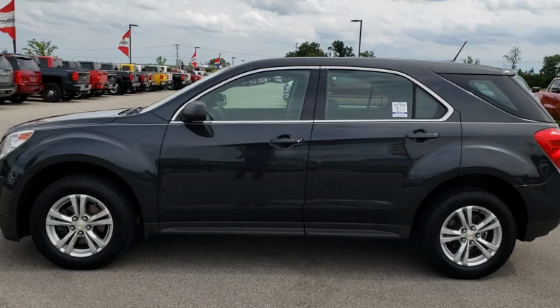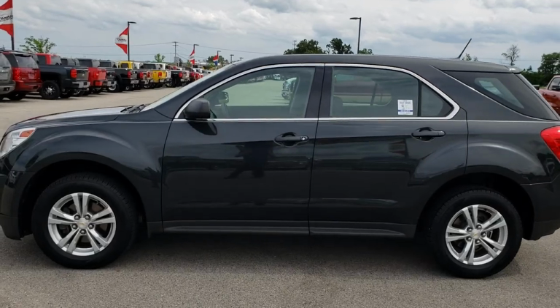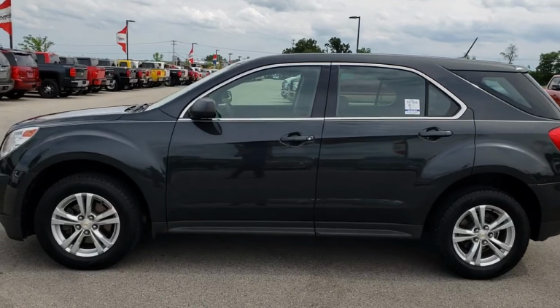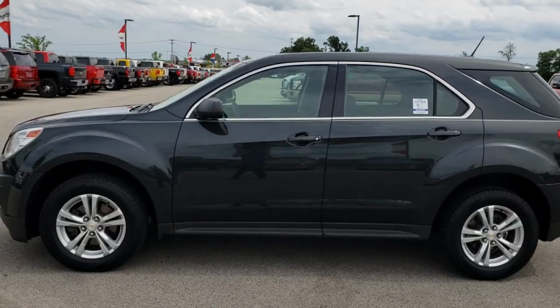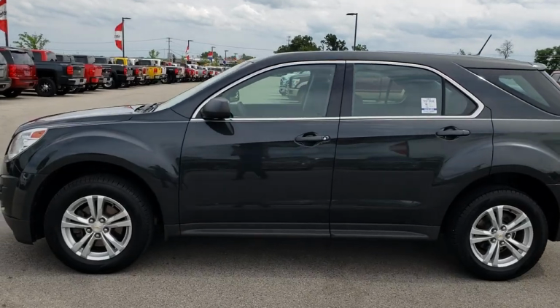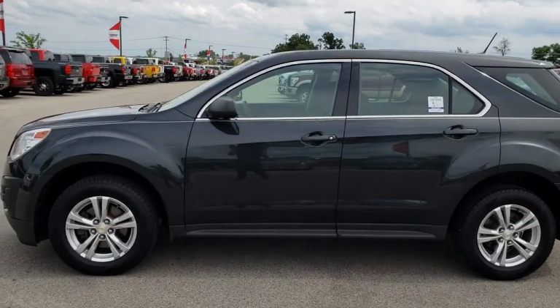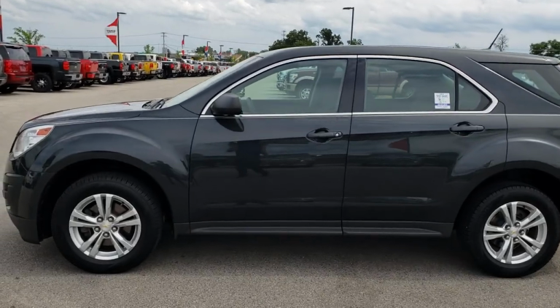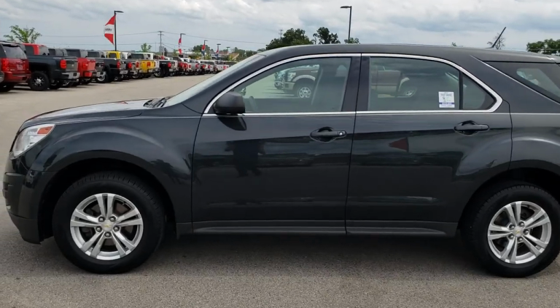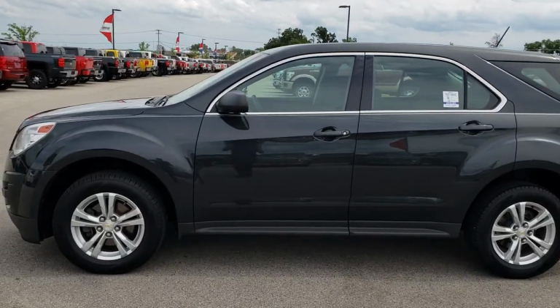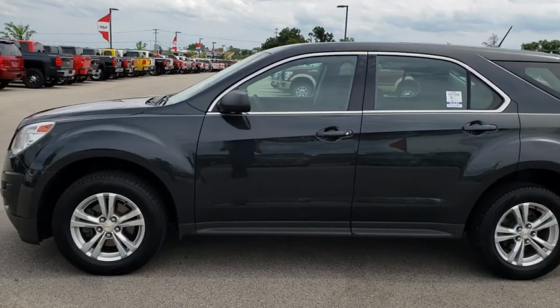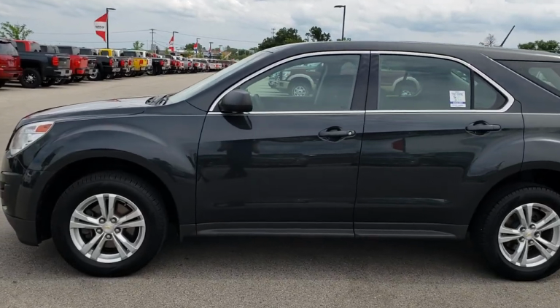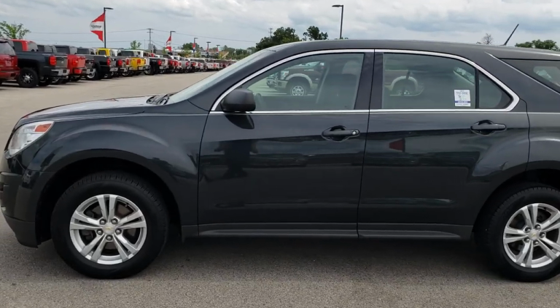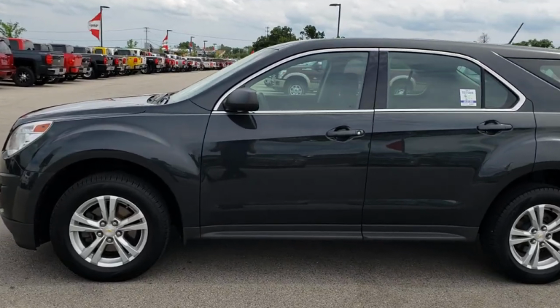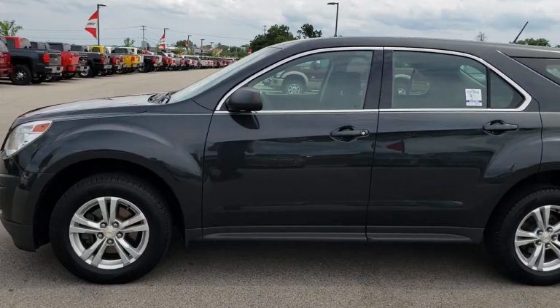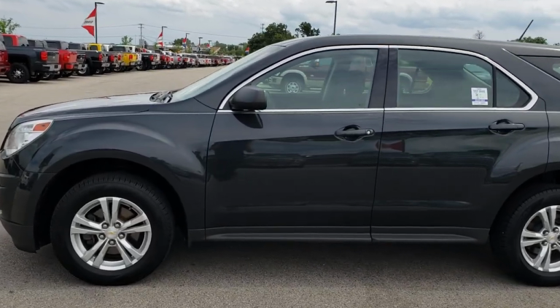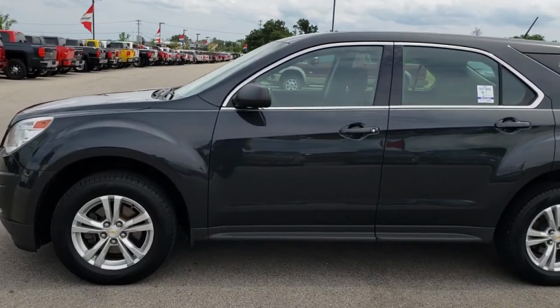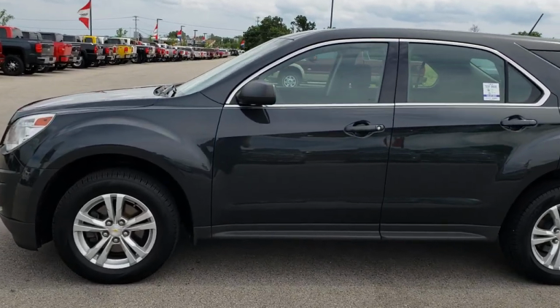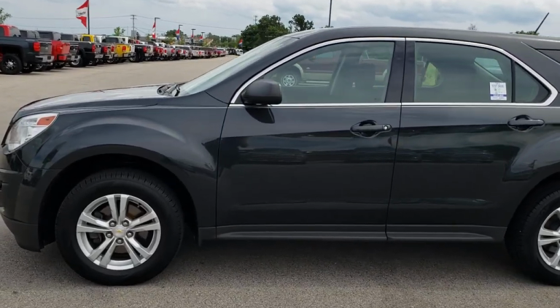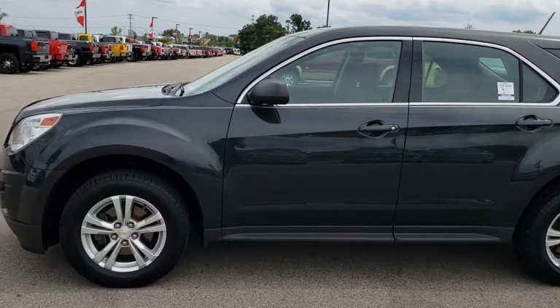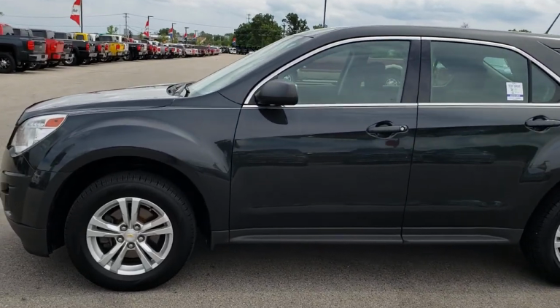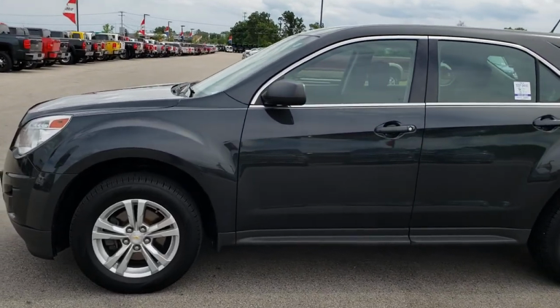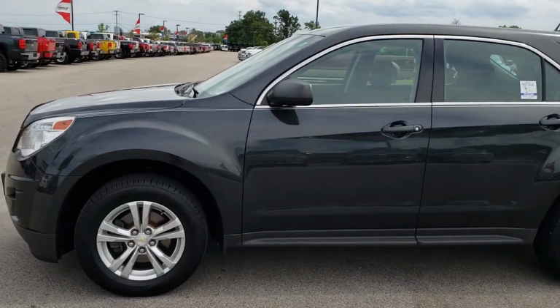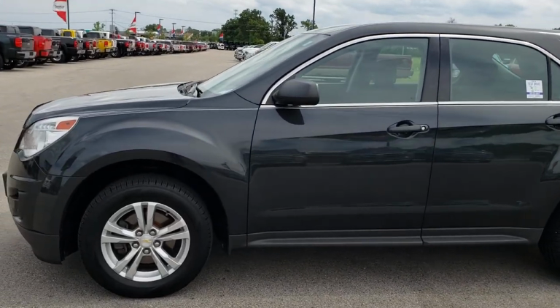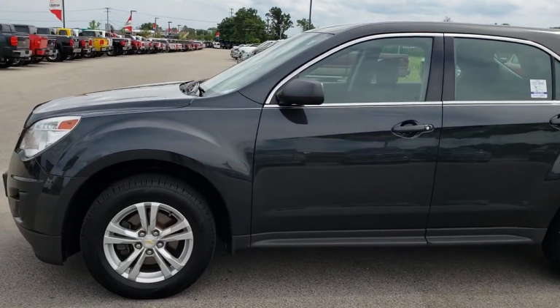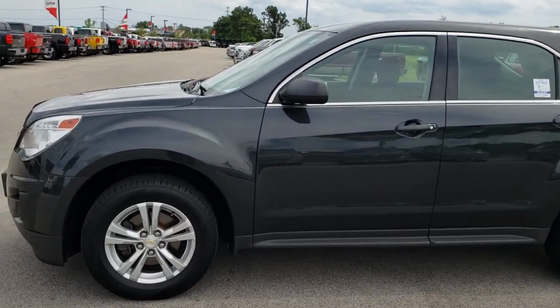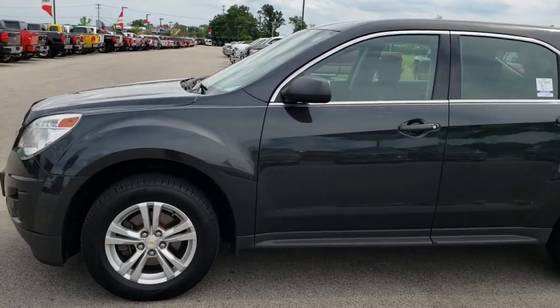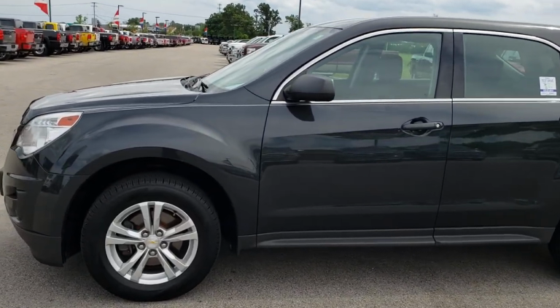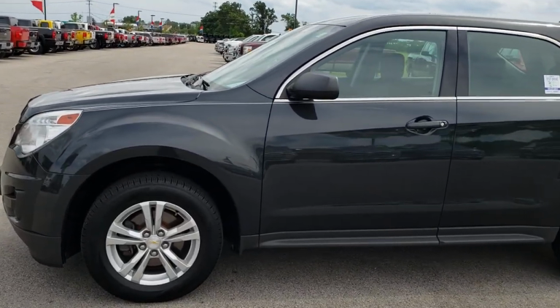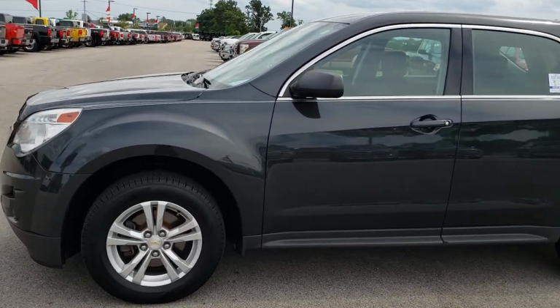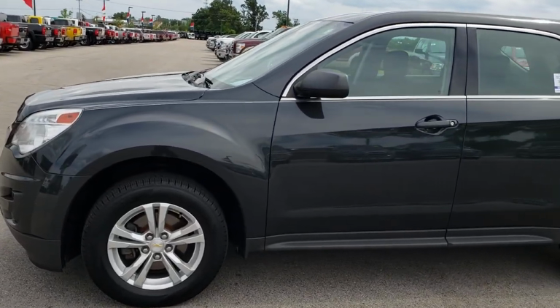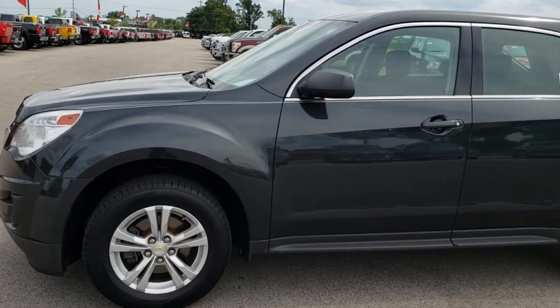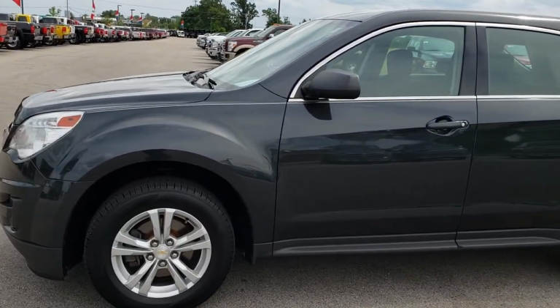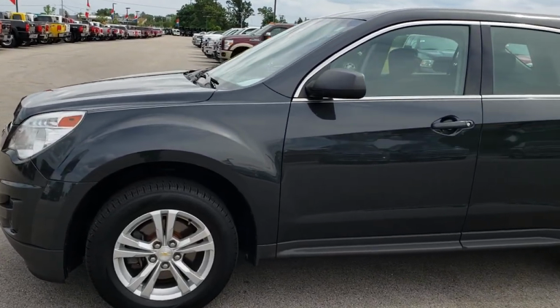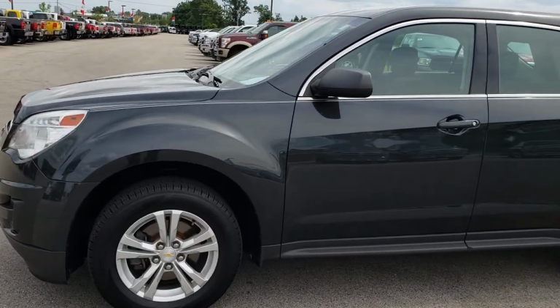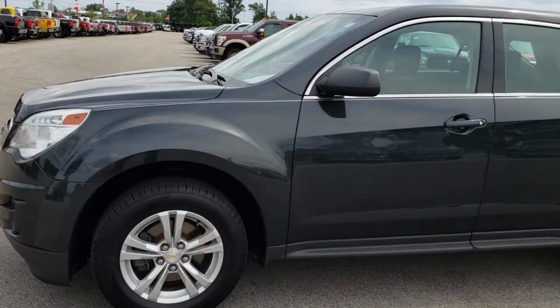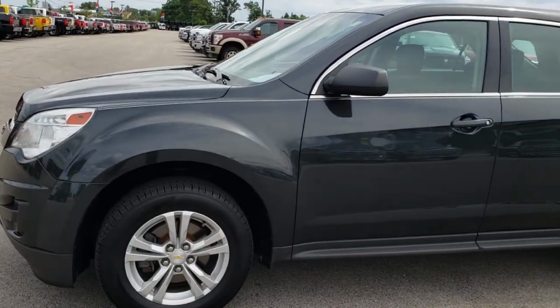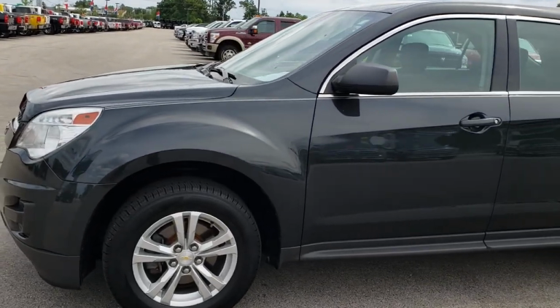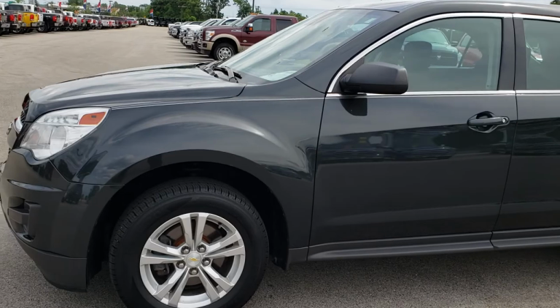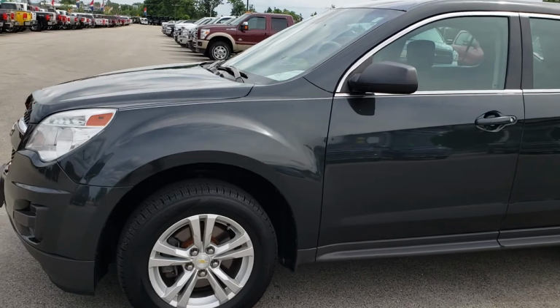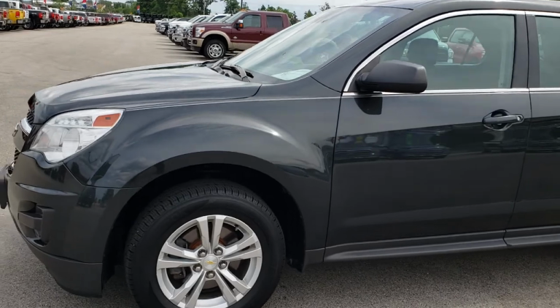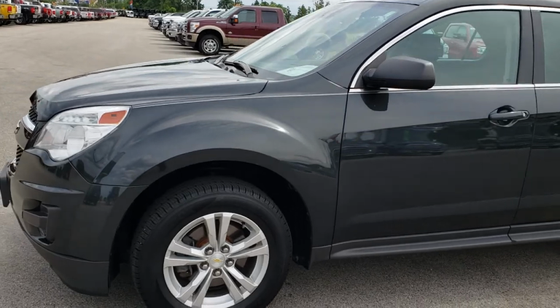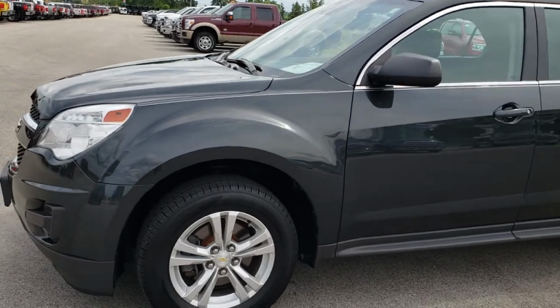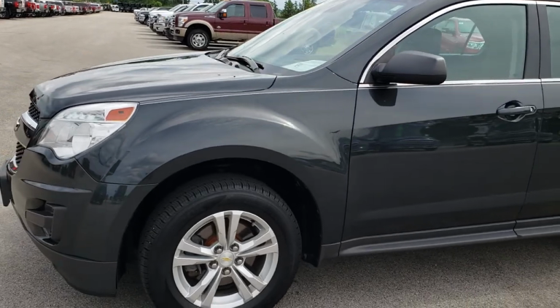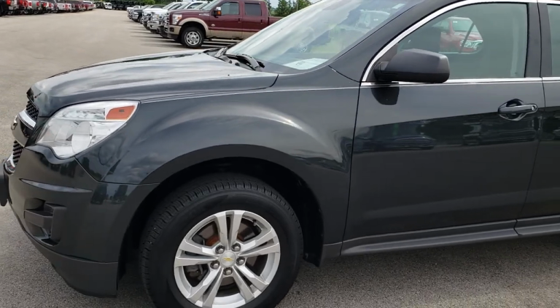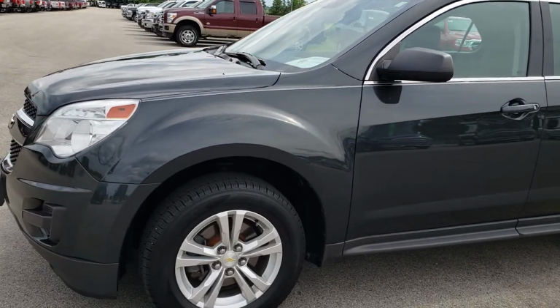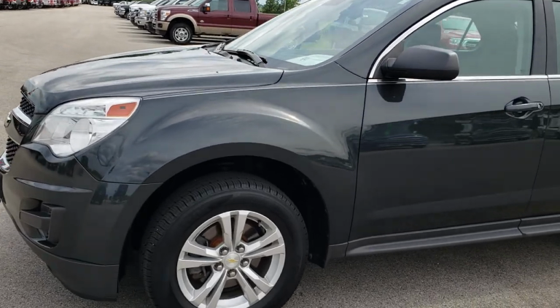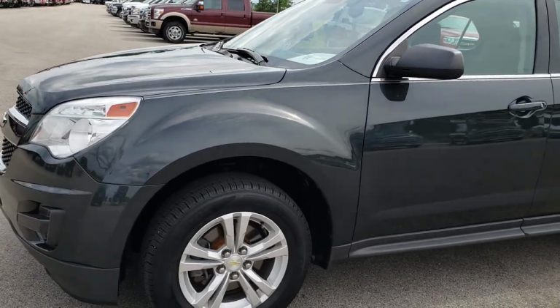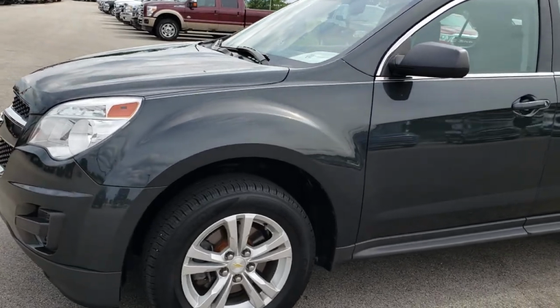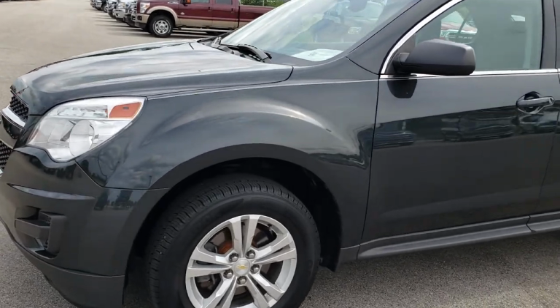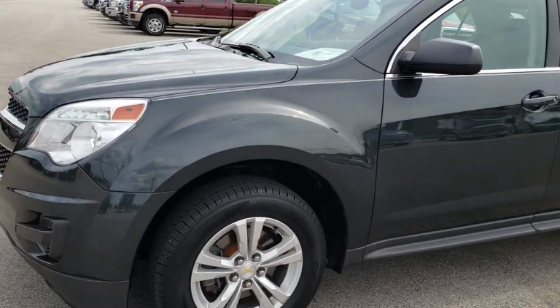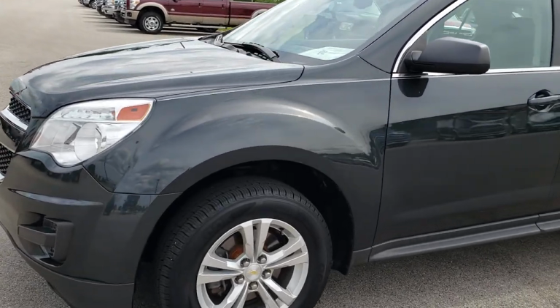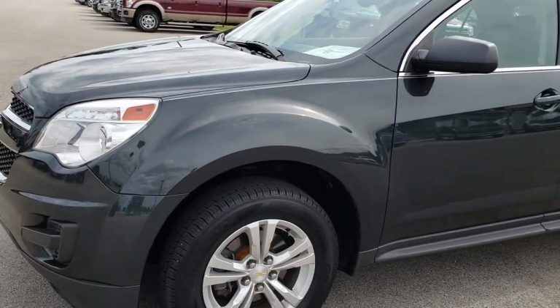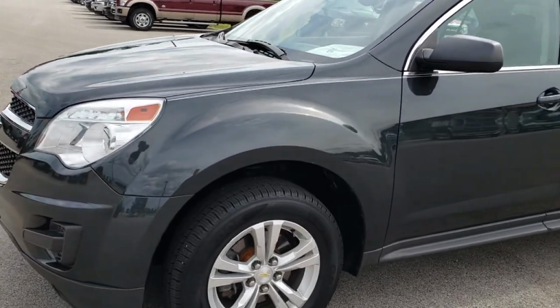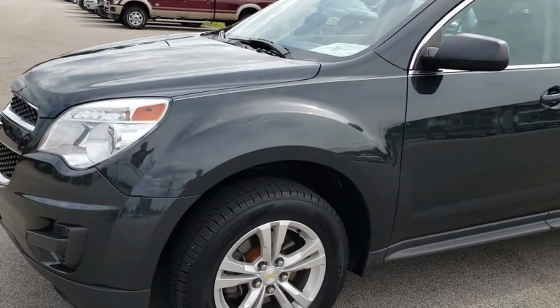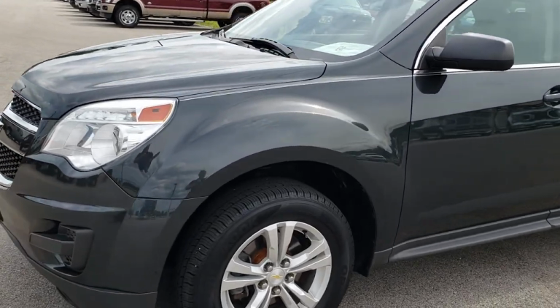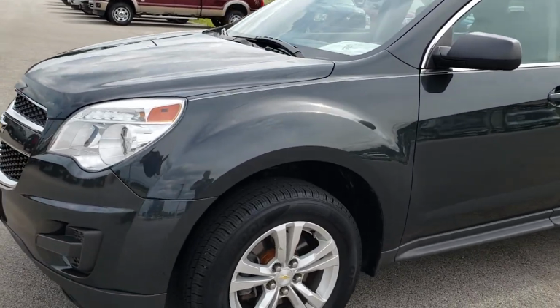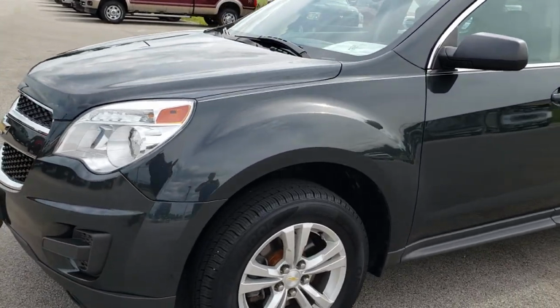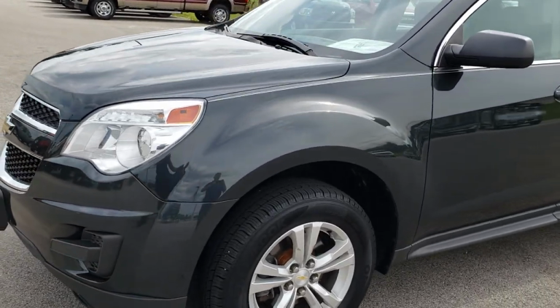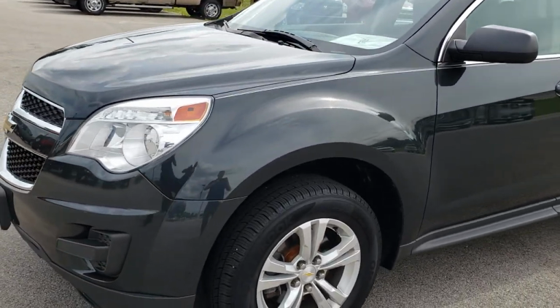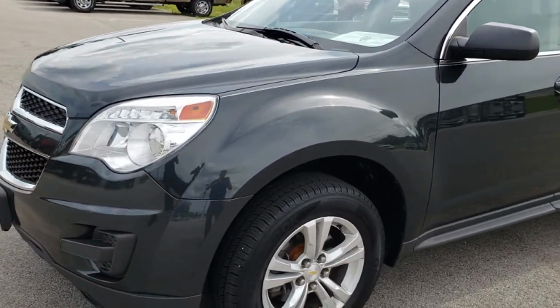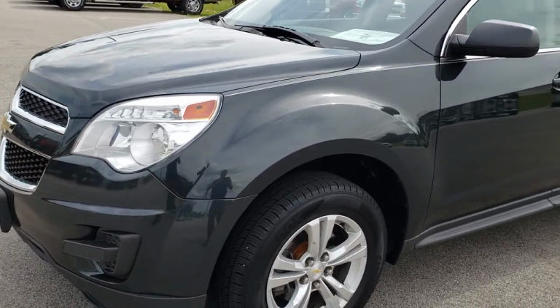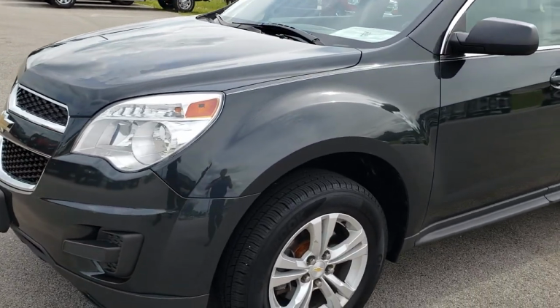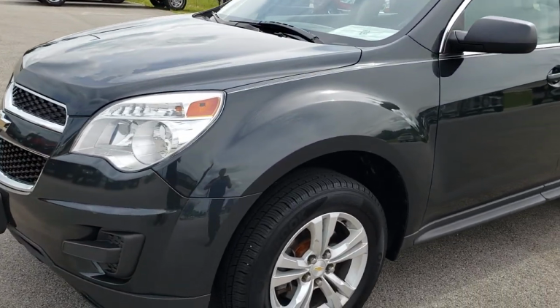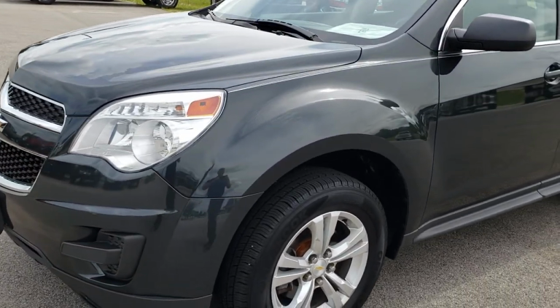This is stock number HA146A. We are here at Summit Automotive in Fond du Lac, Wisconsin, your new and used SUV headquarters.